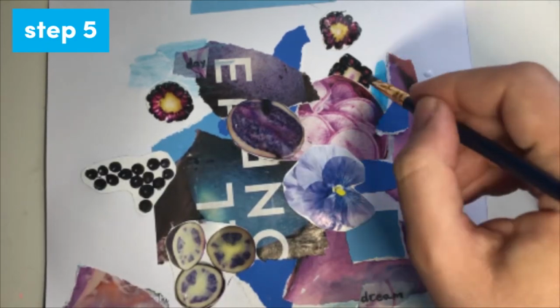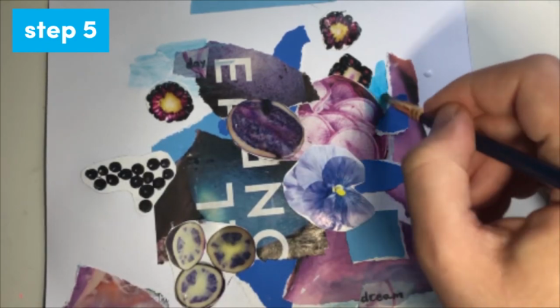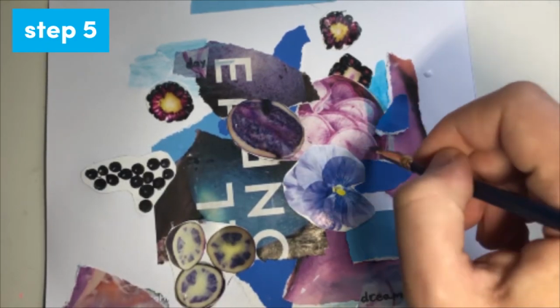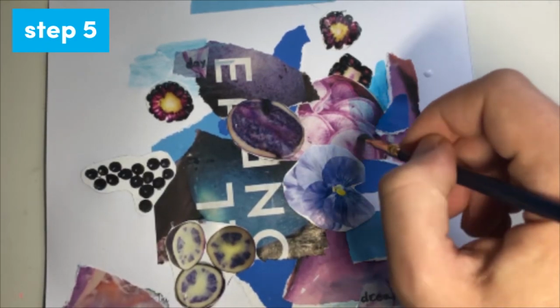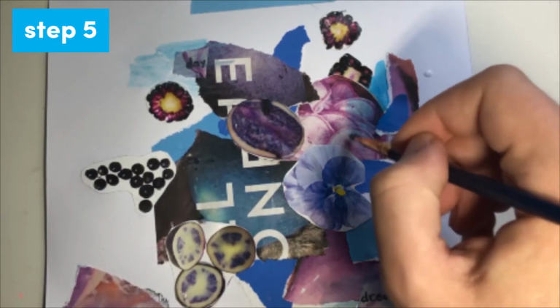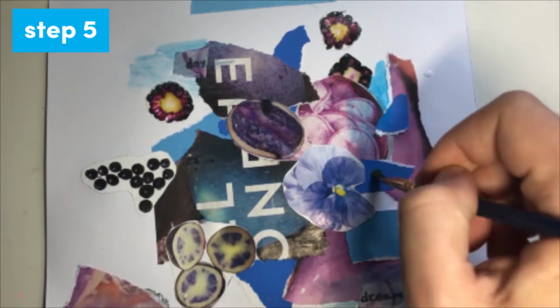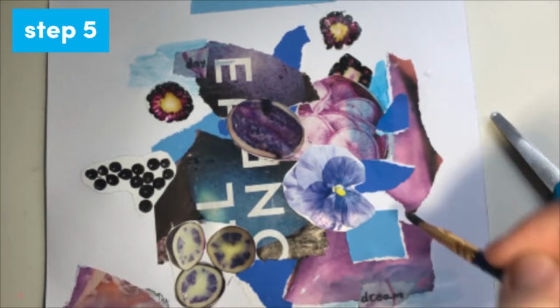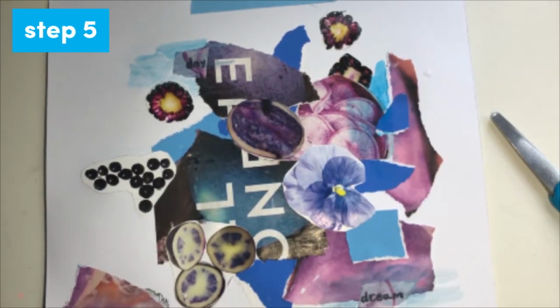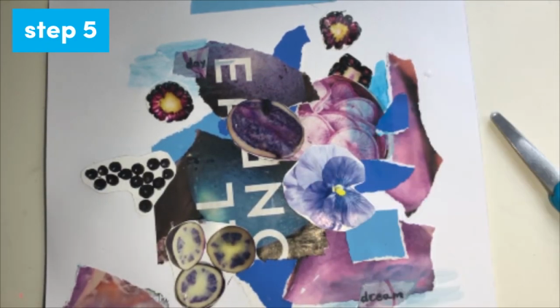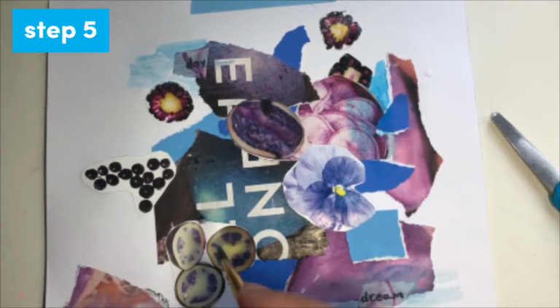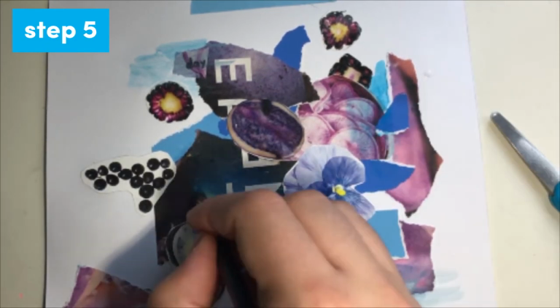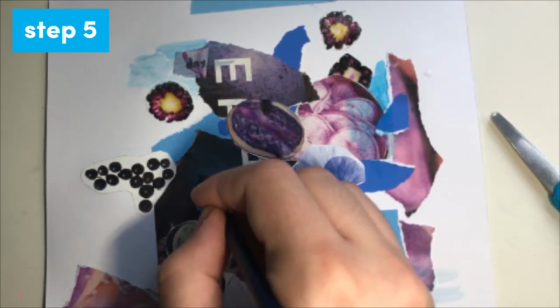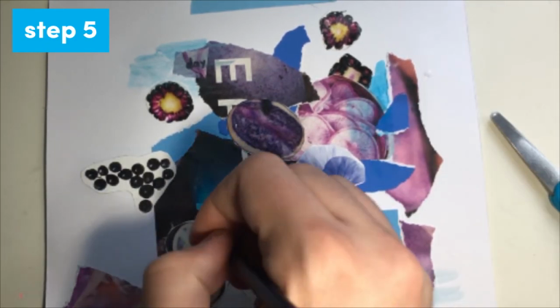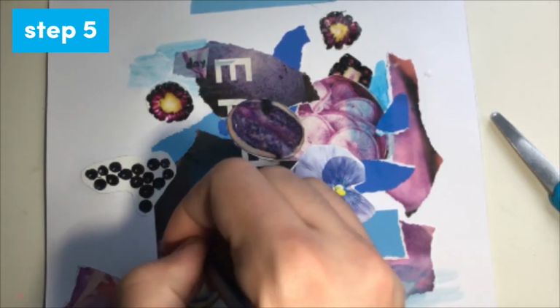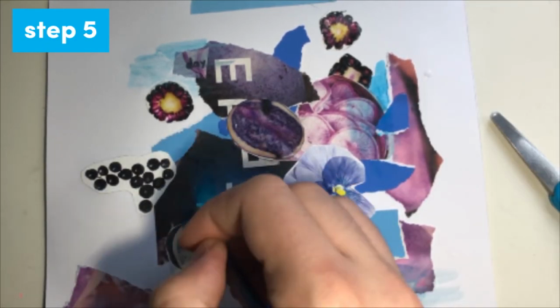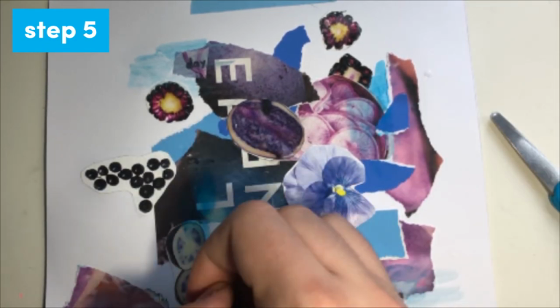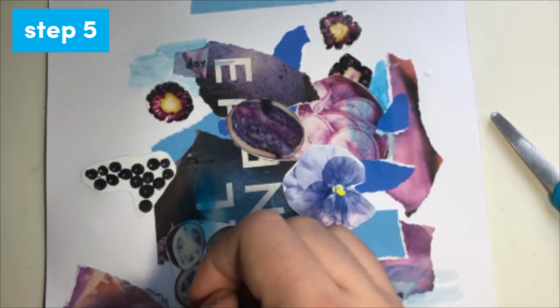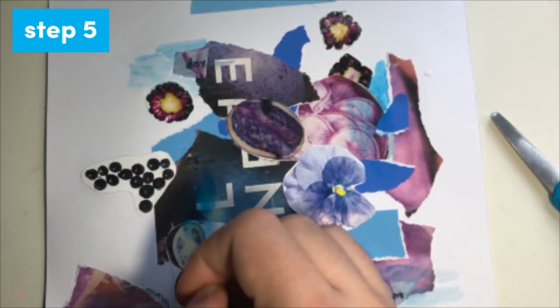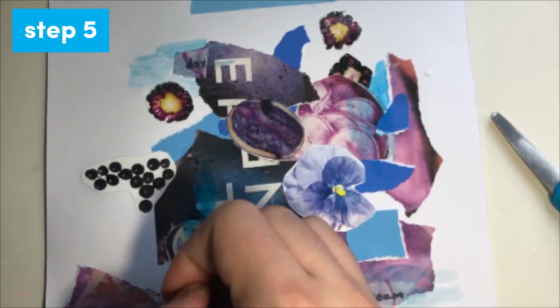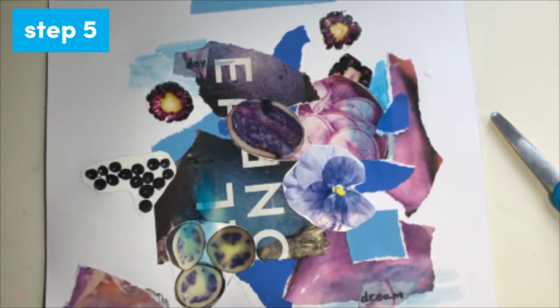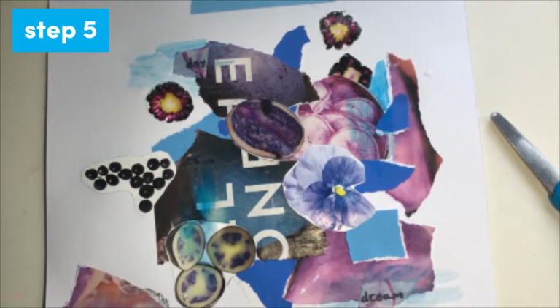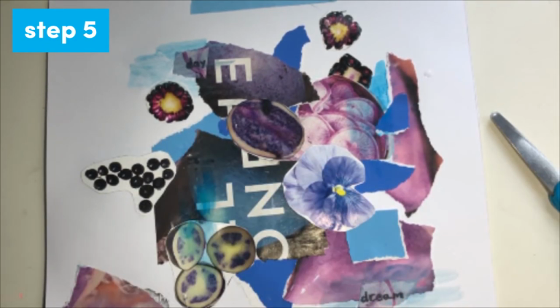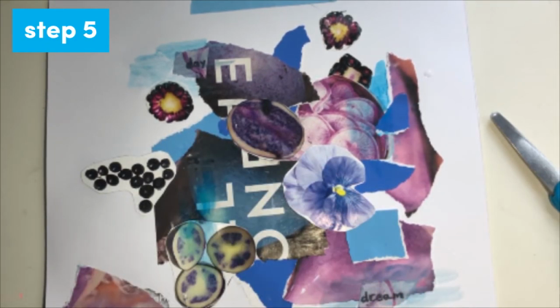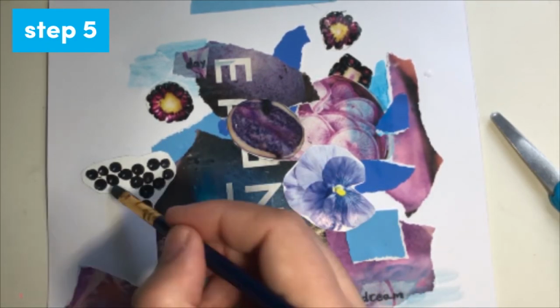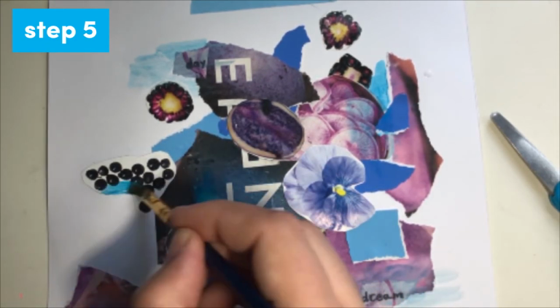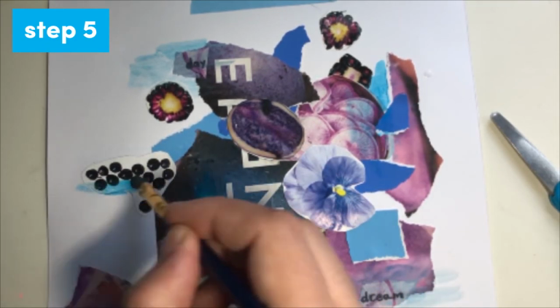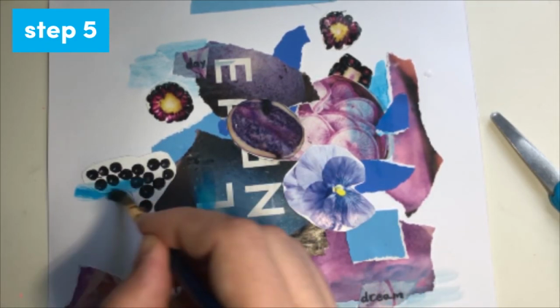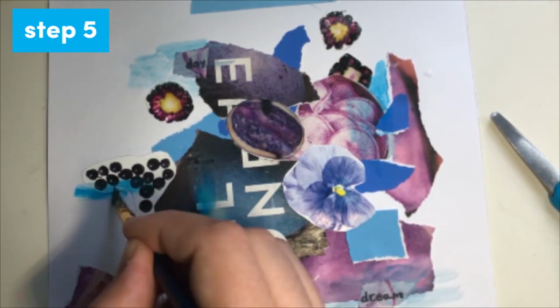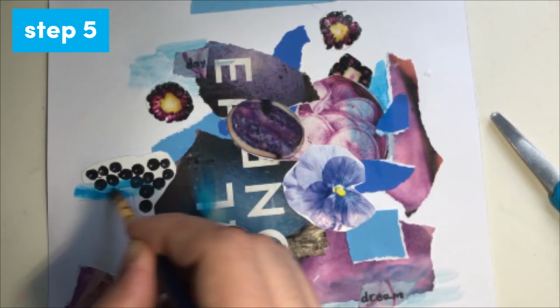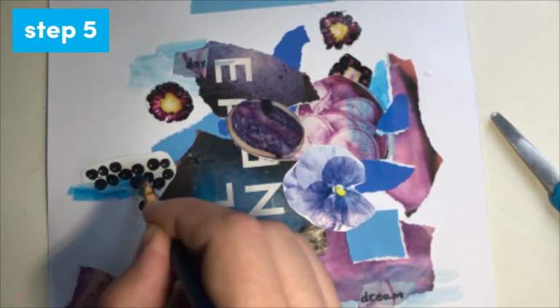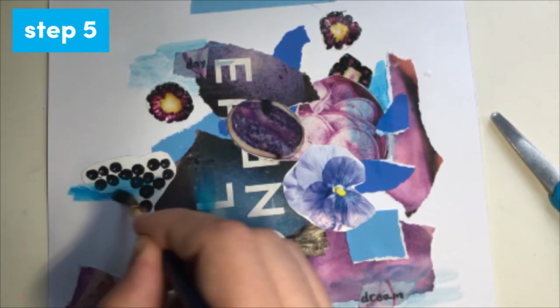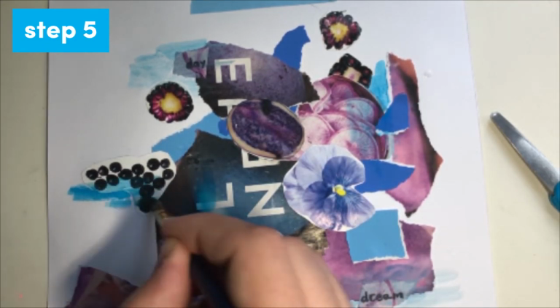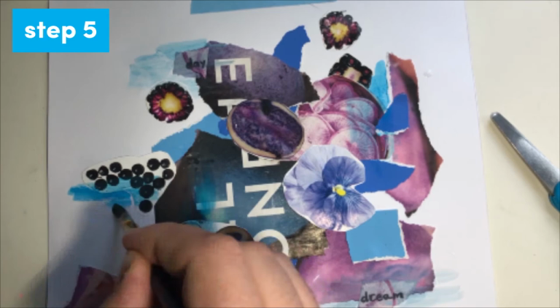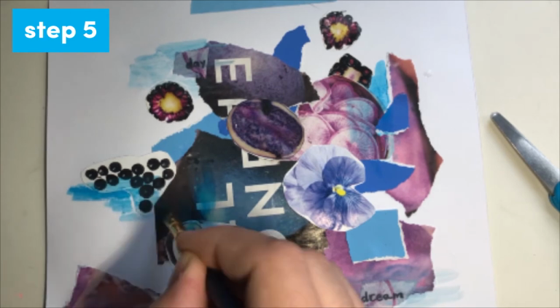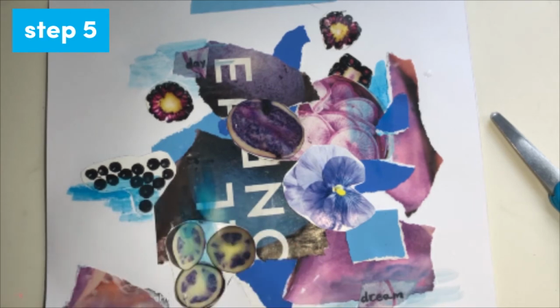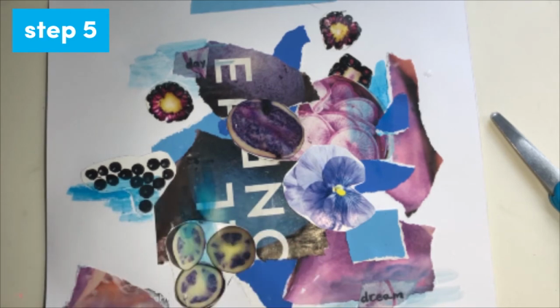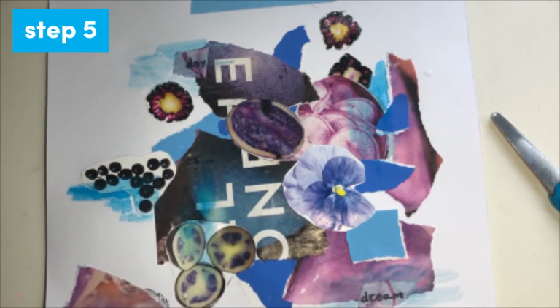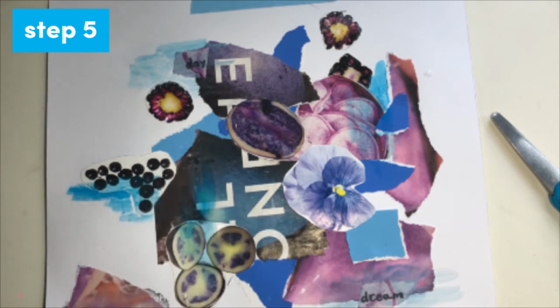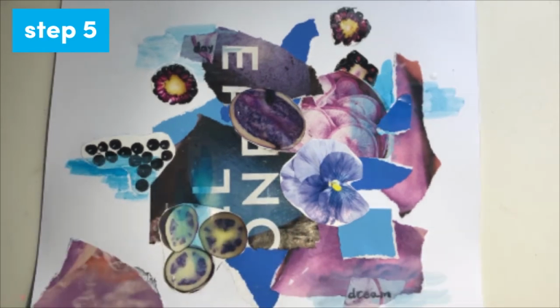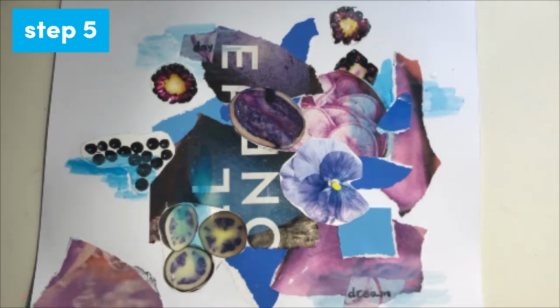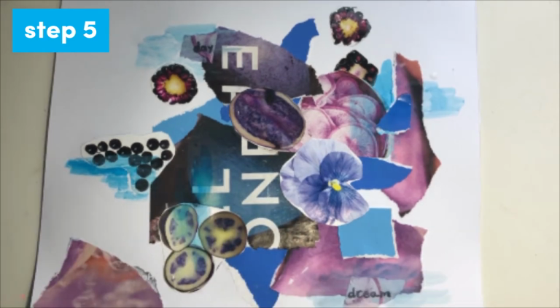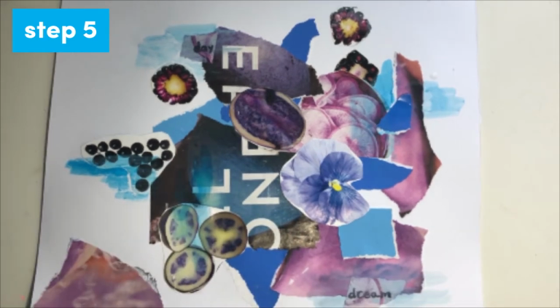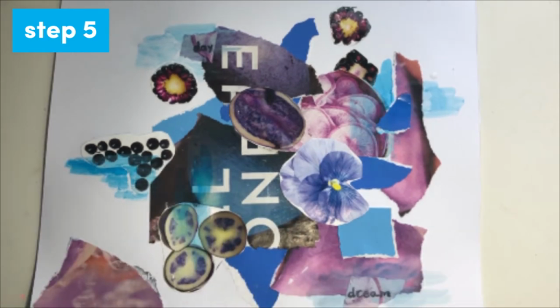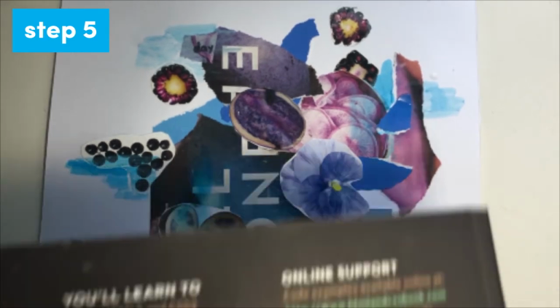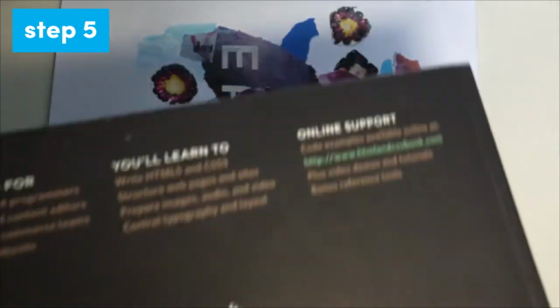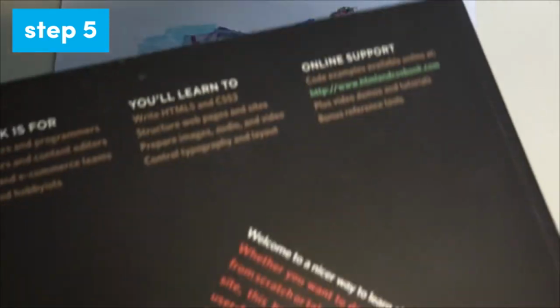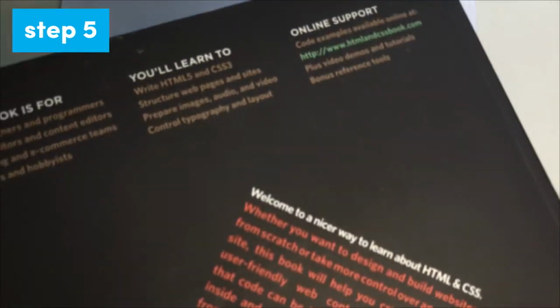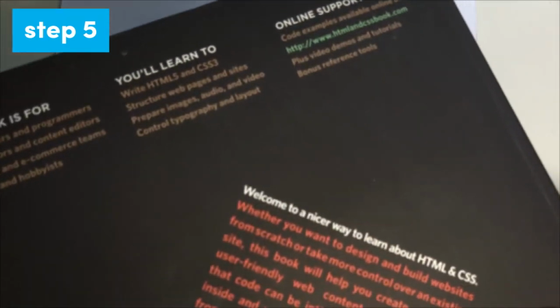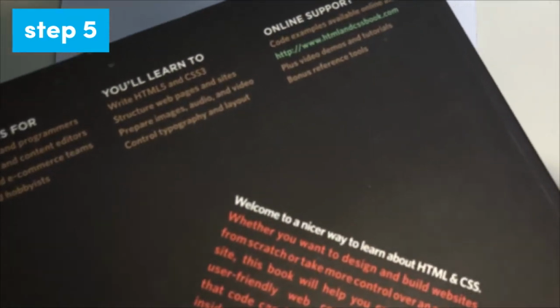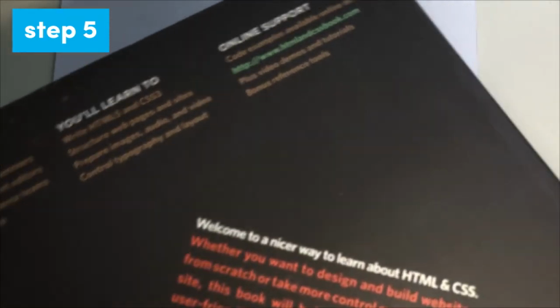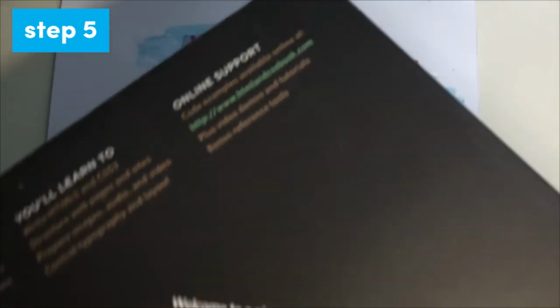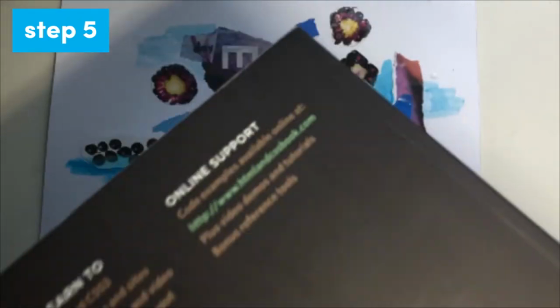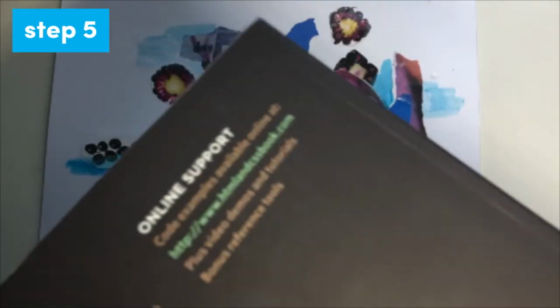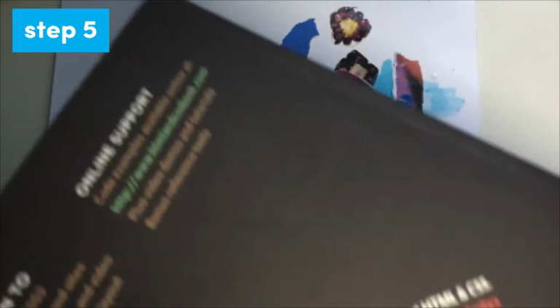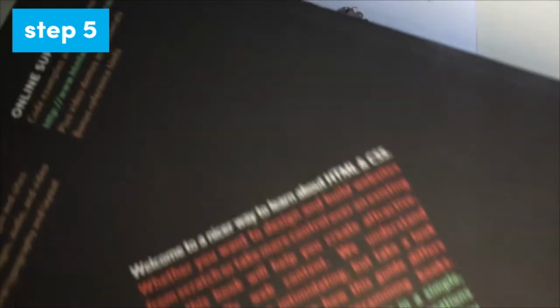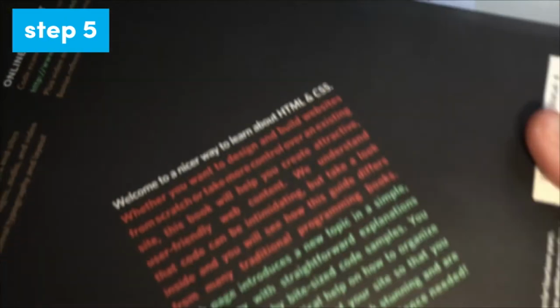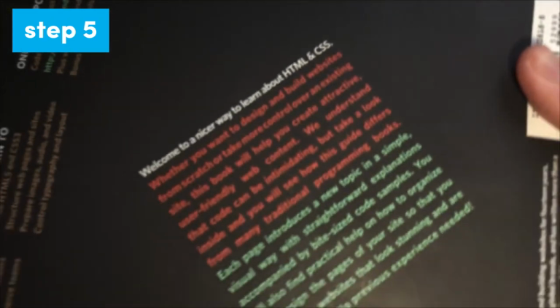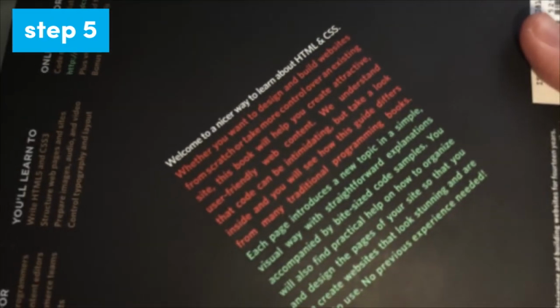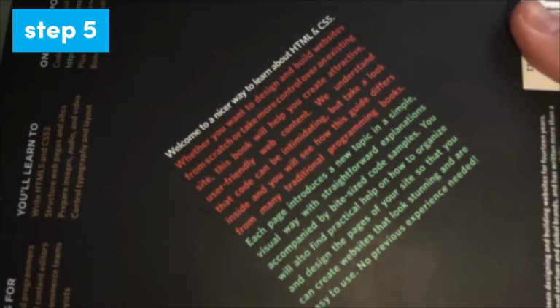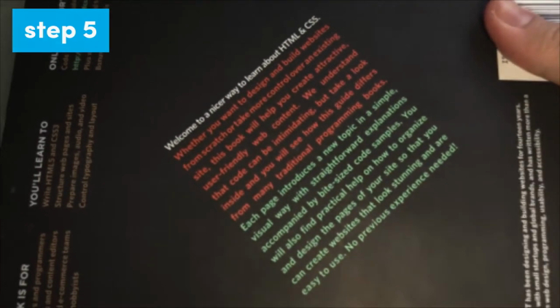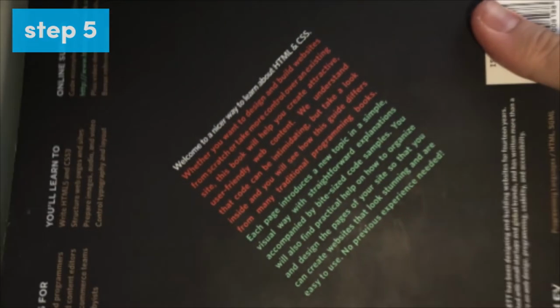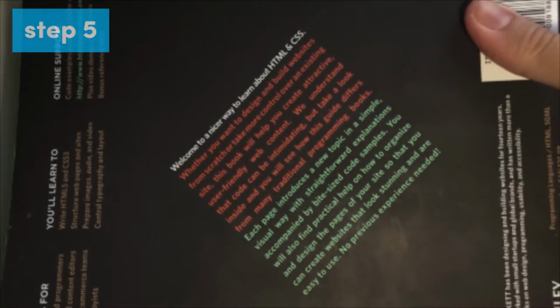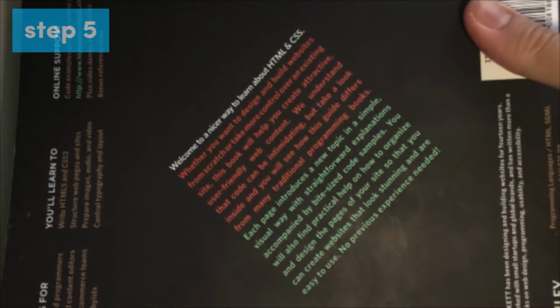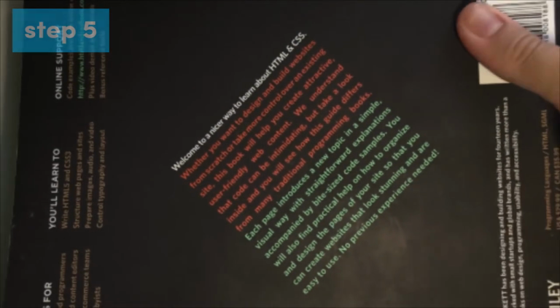Let your collage dry for about 30 minutes, then place a heavy book or object on top of it to flatten it out.